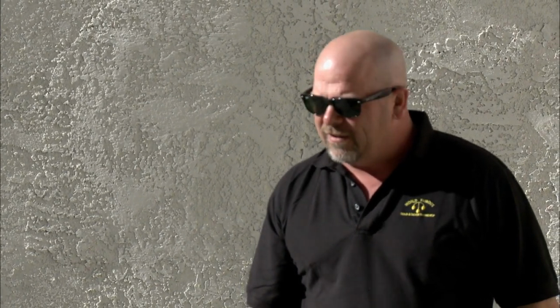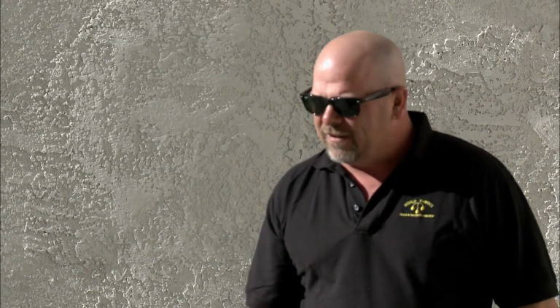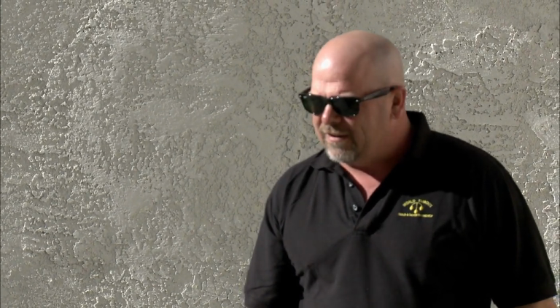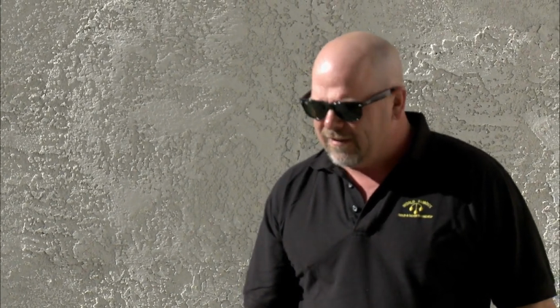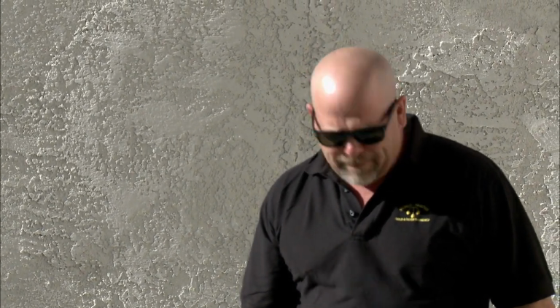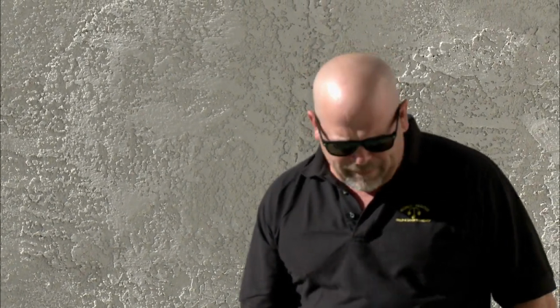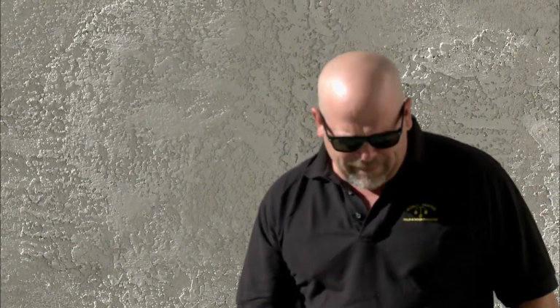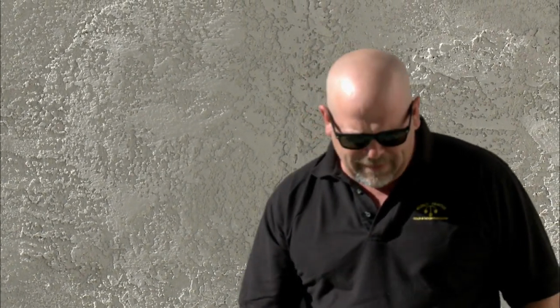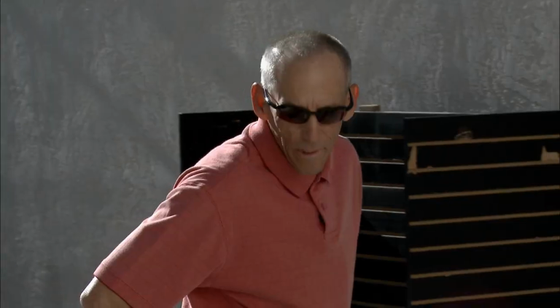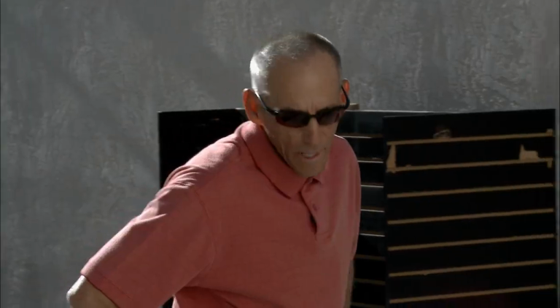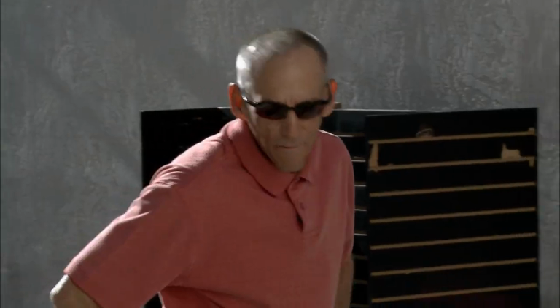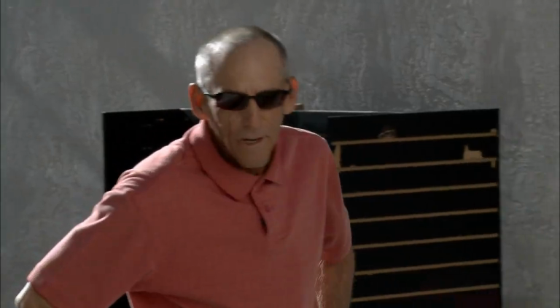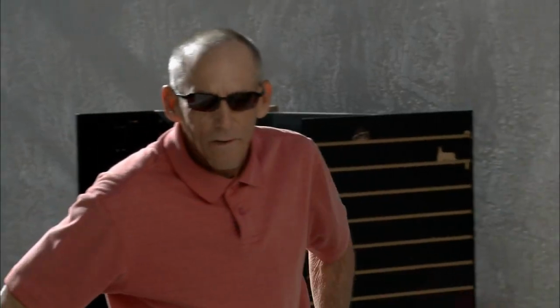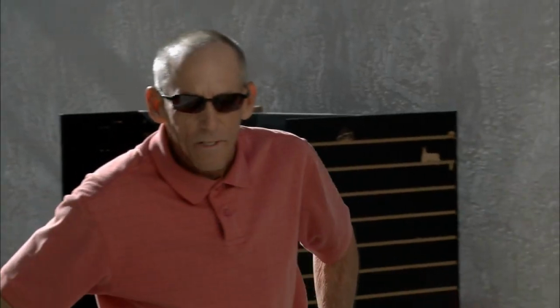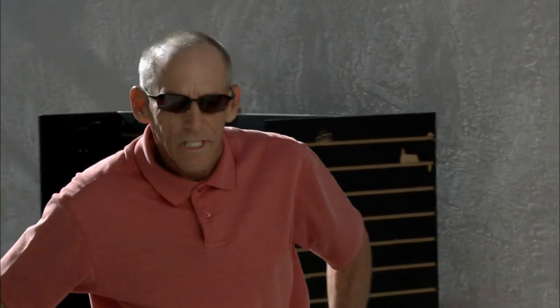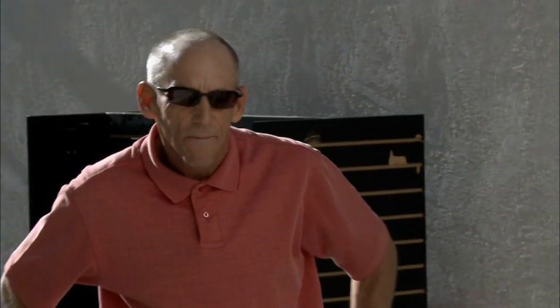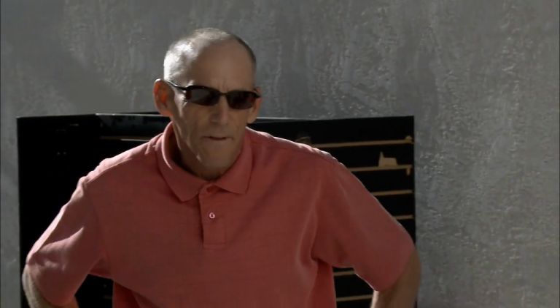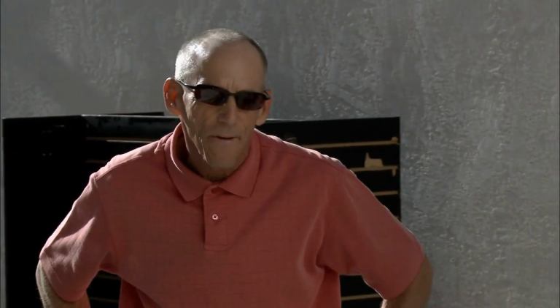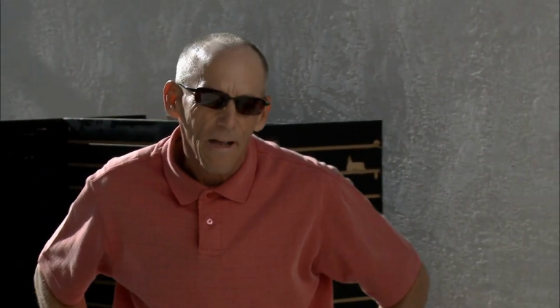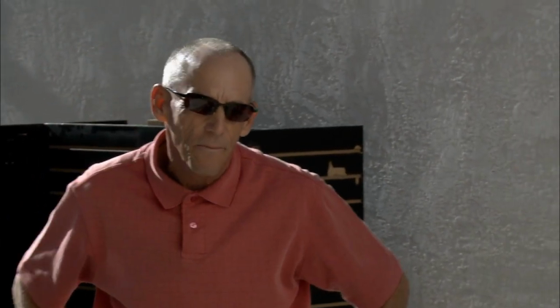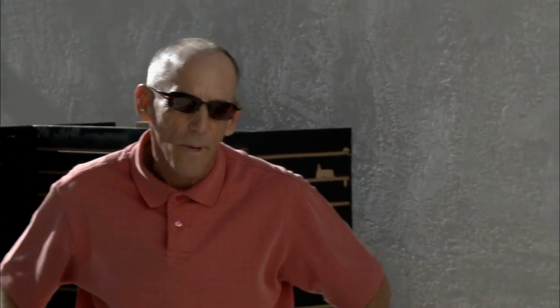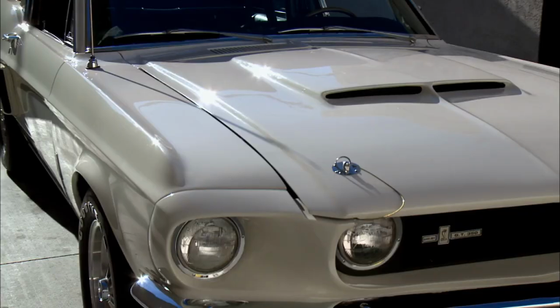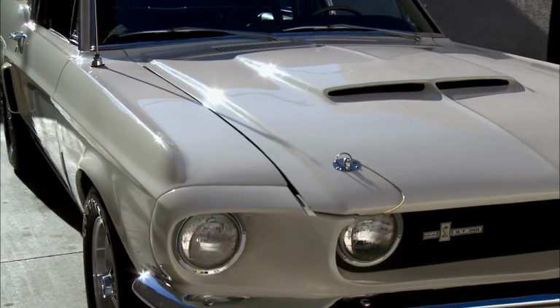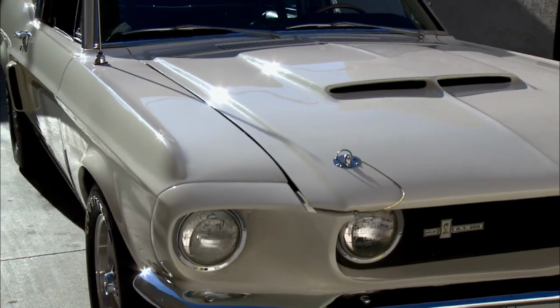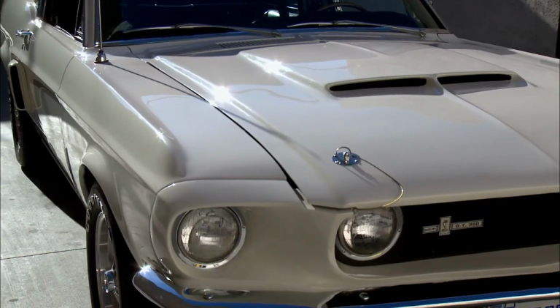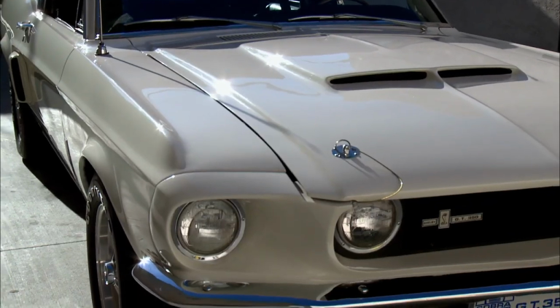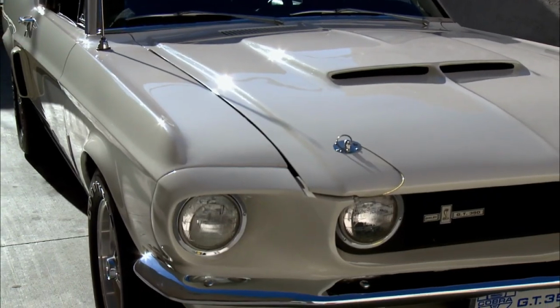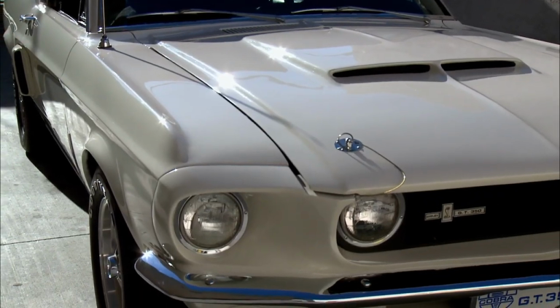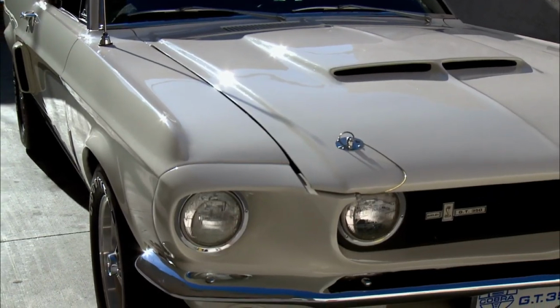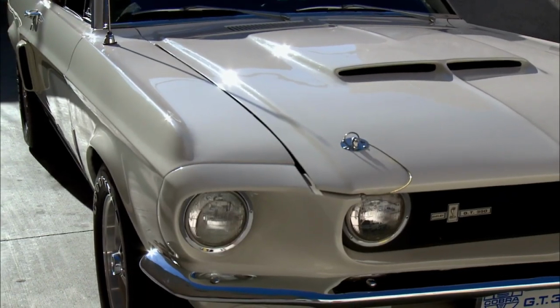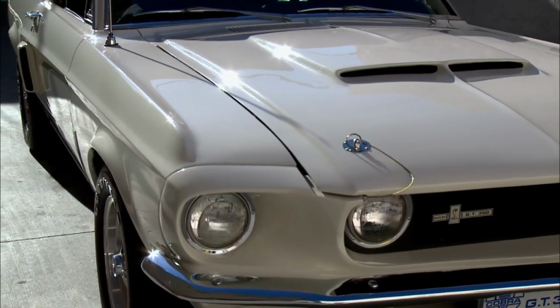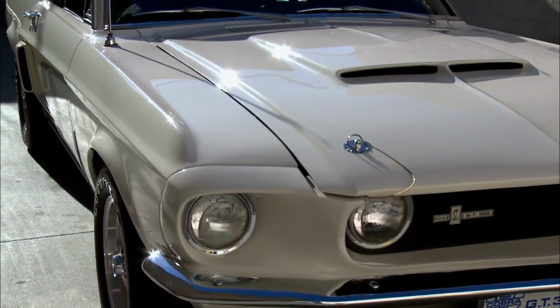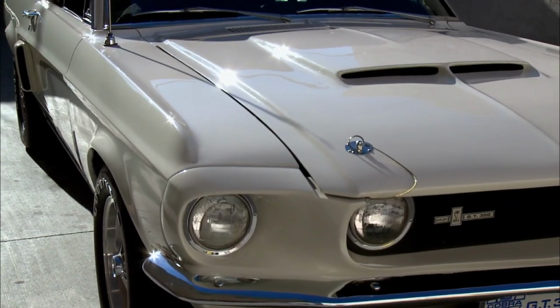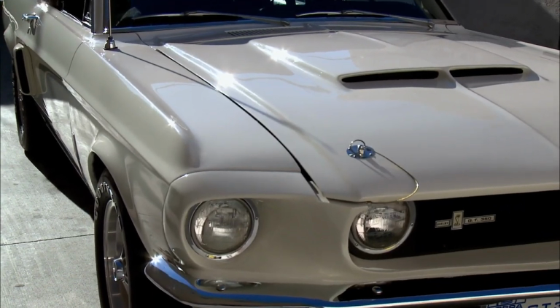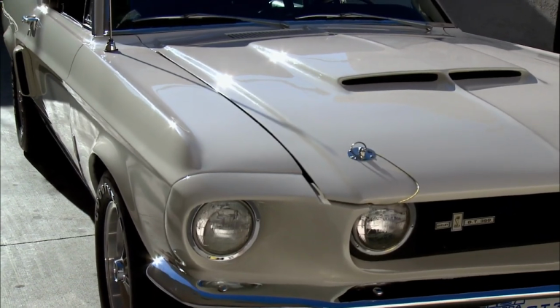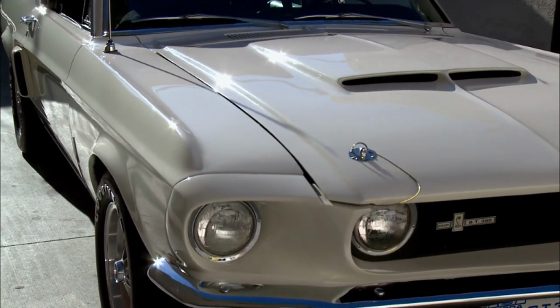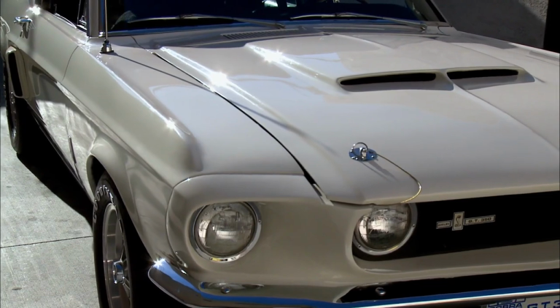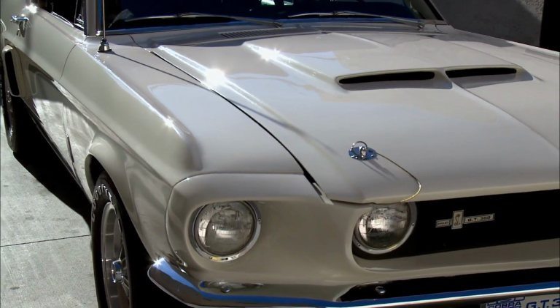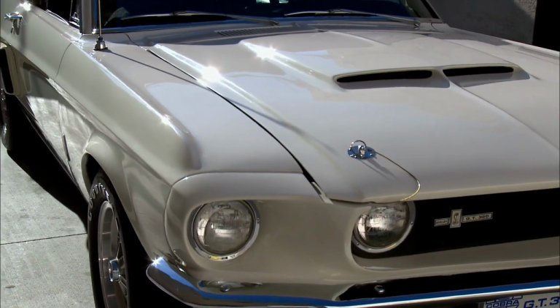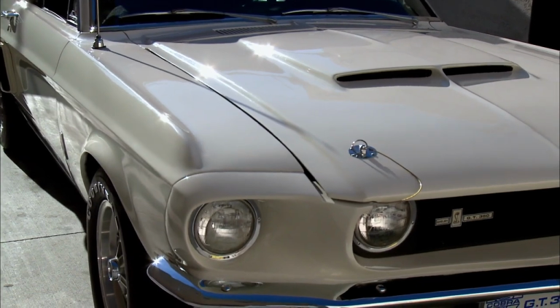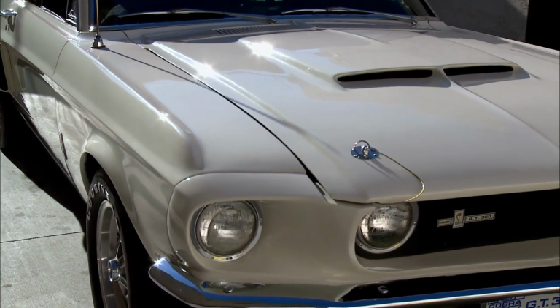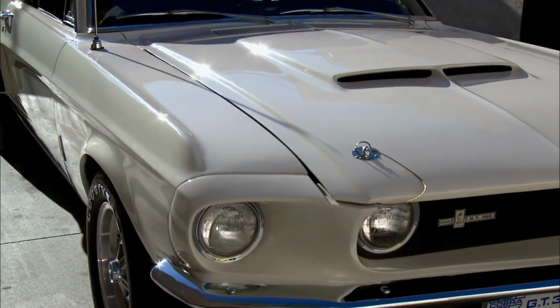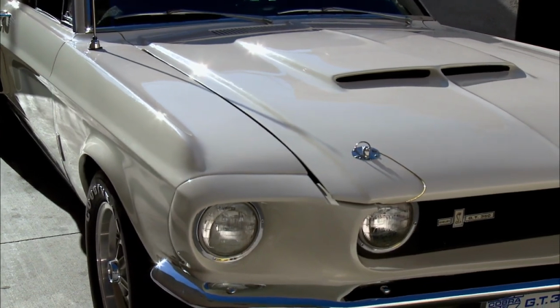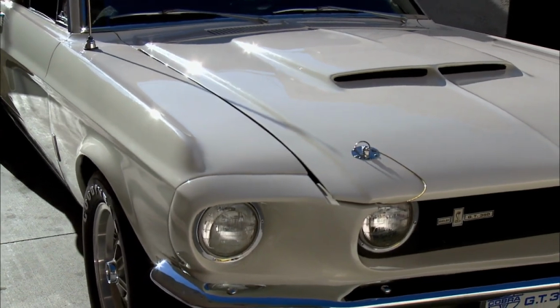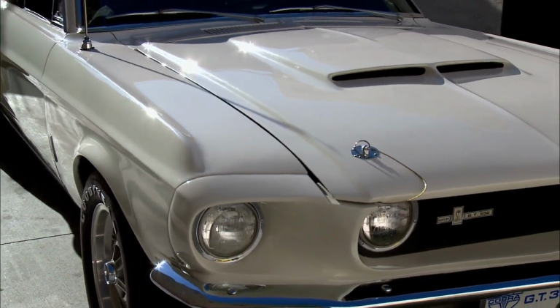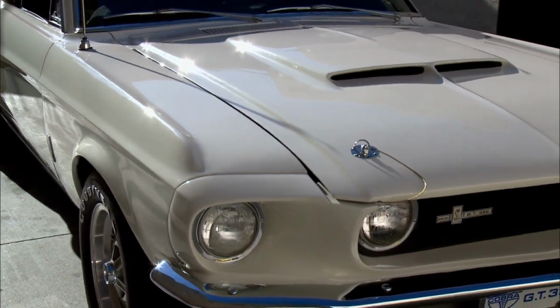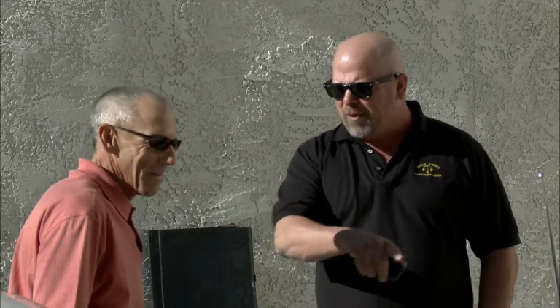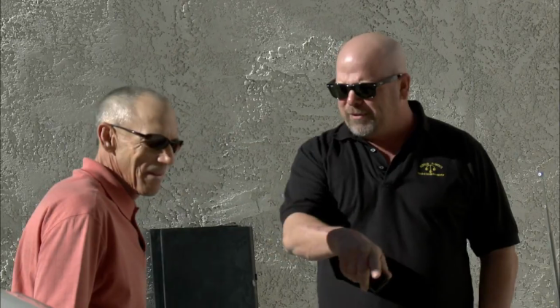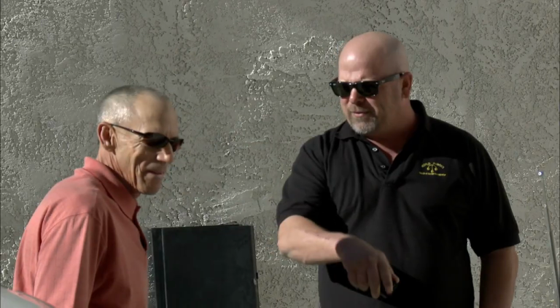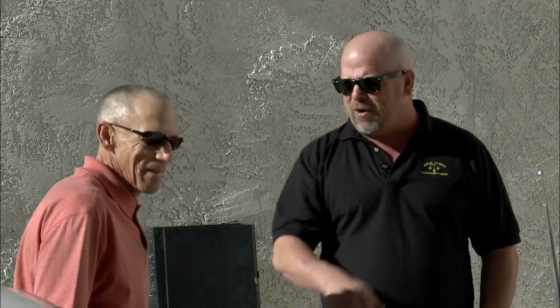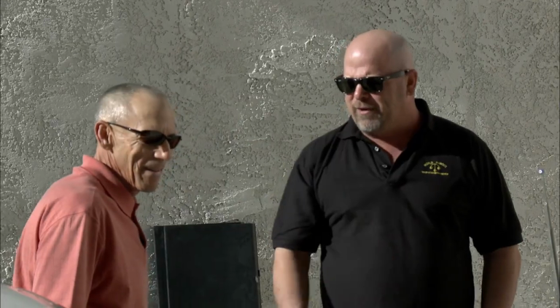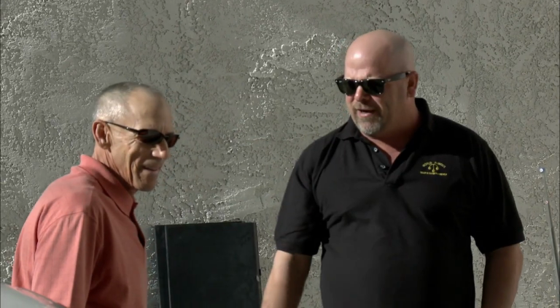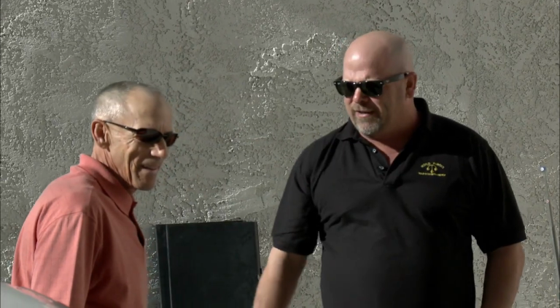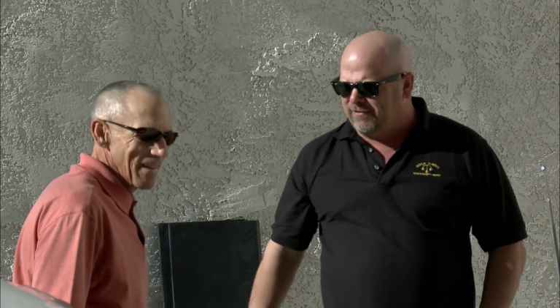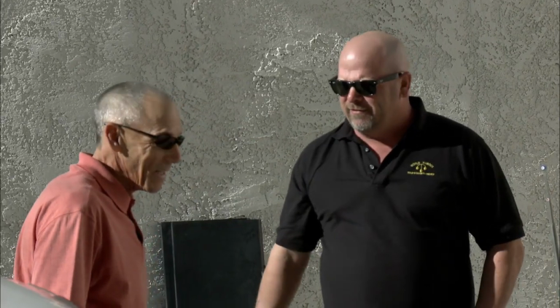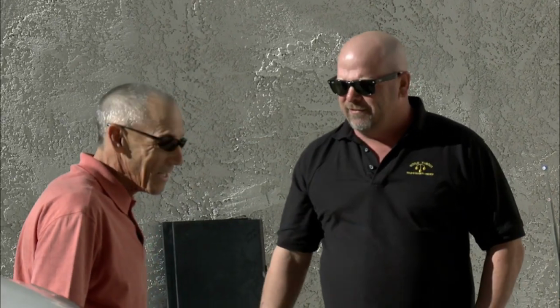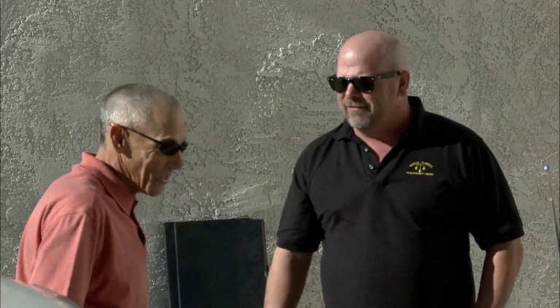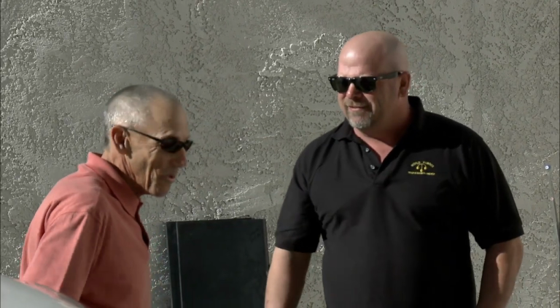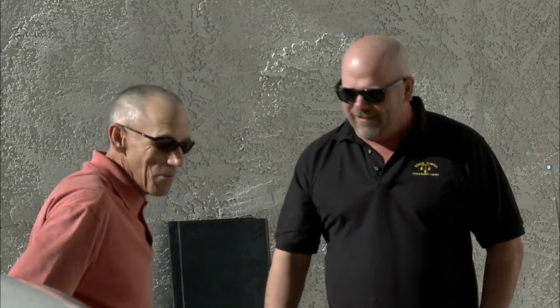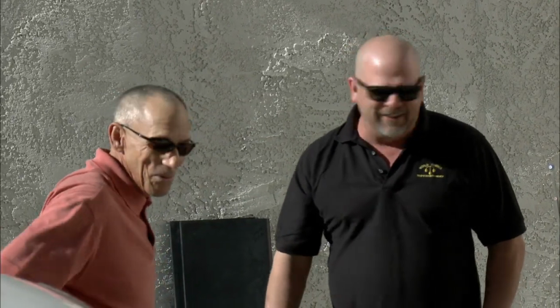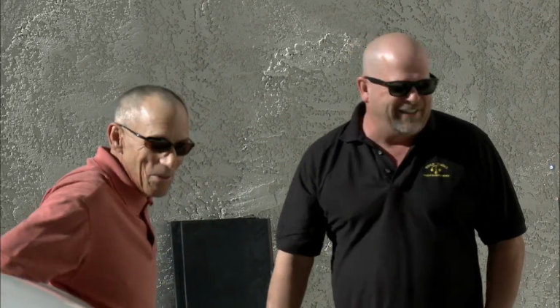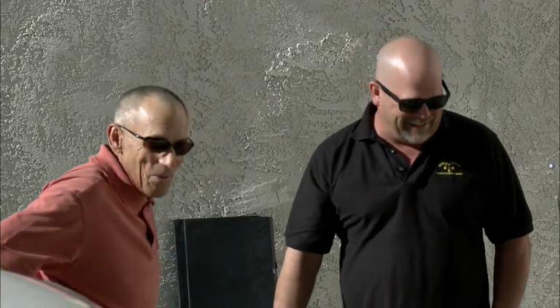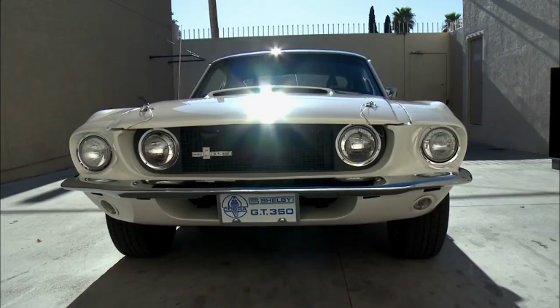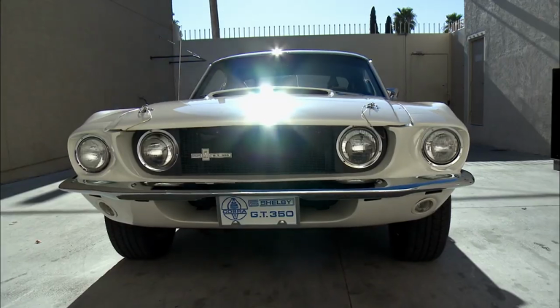67 GT350? Yep. Only 1,175 made total. You need my tennis racket — it's Wimbledon White, right? It is Wimbledon White.